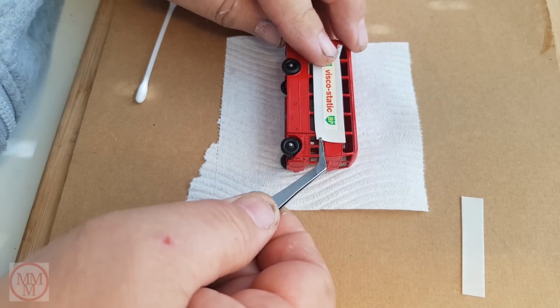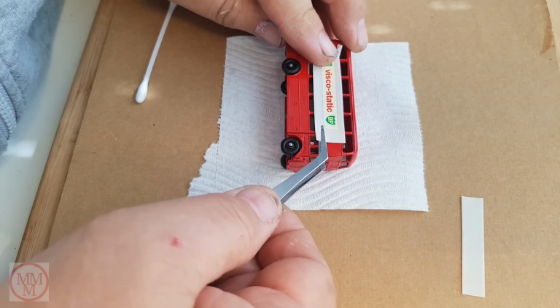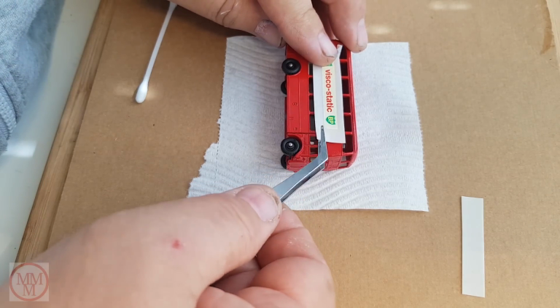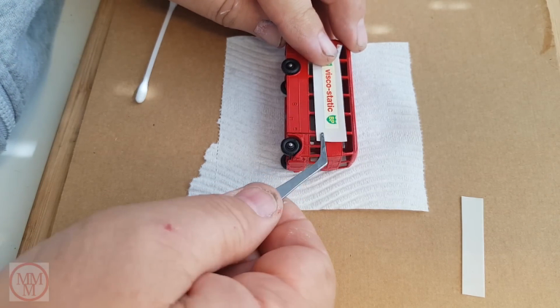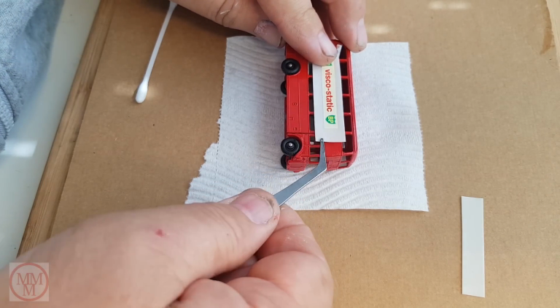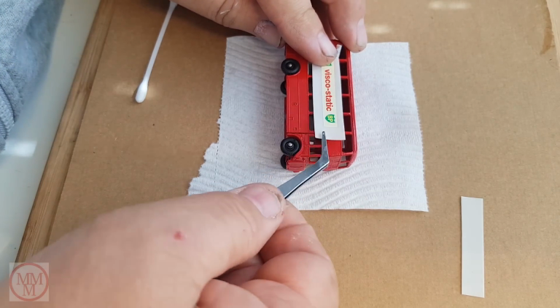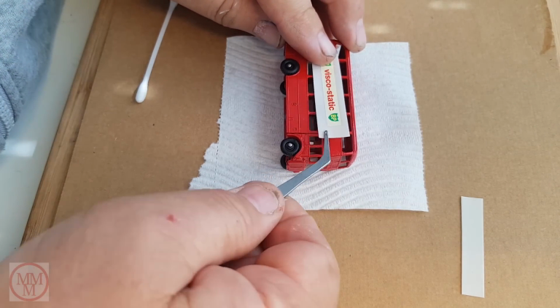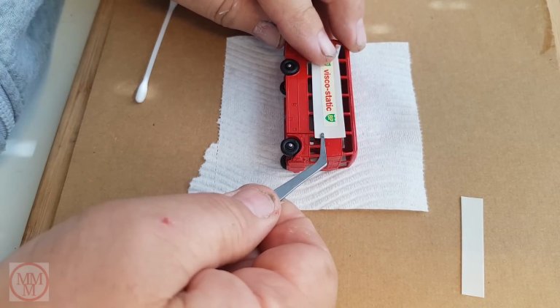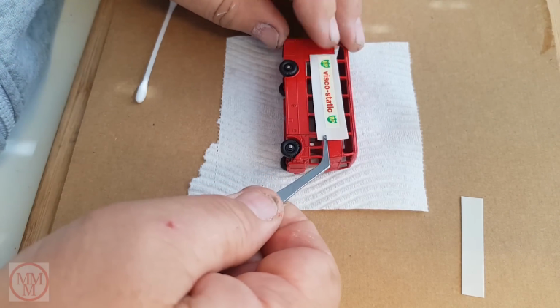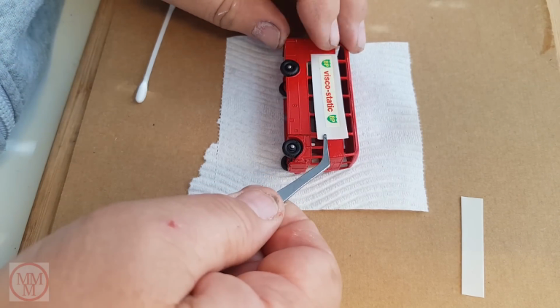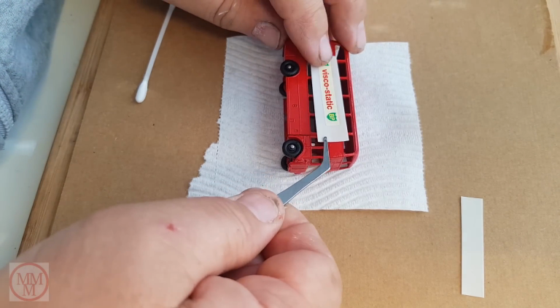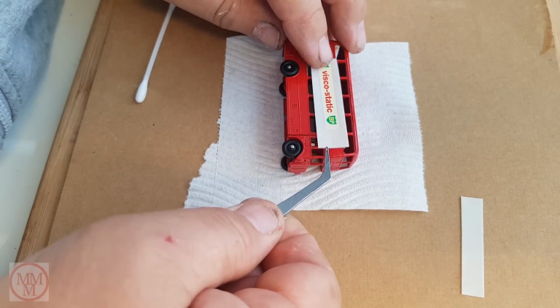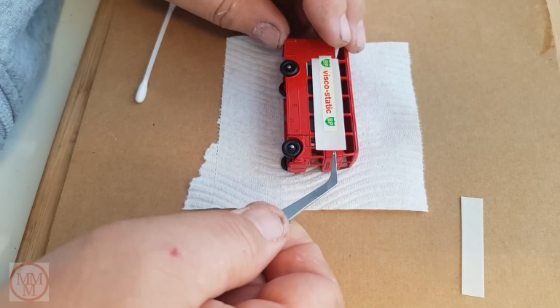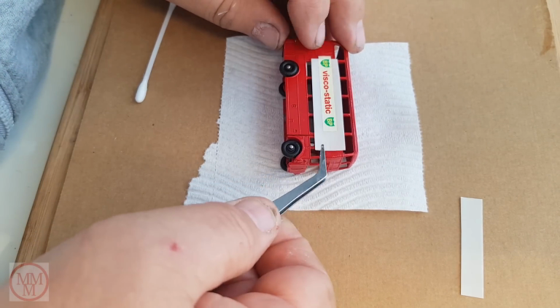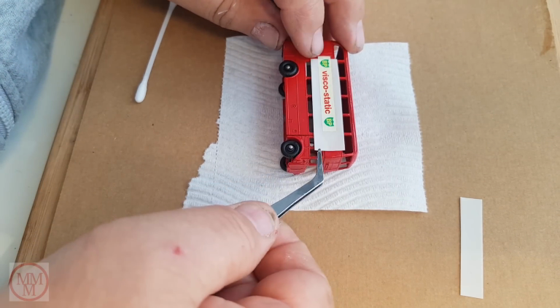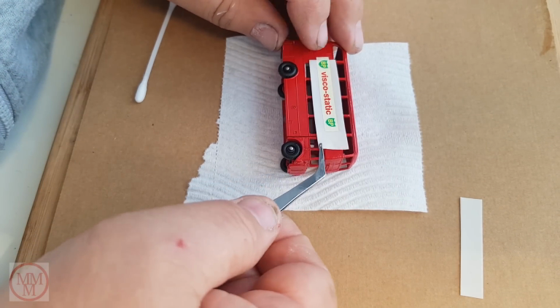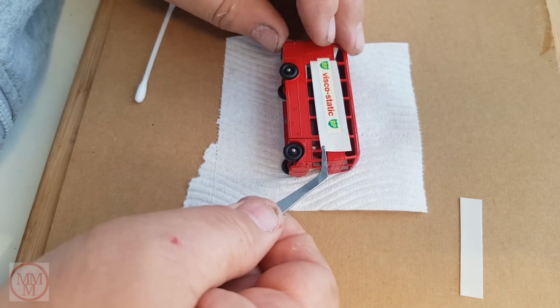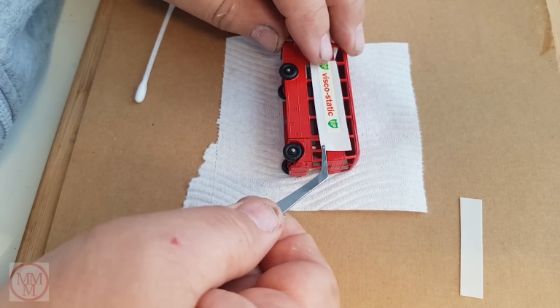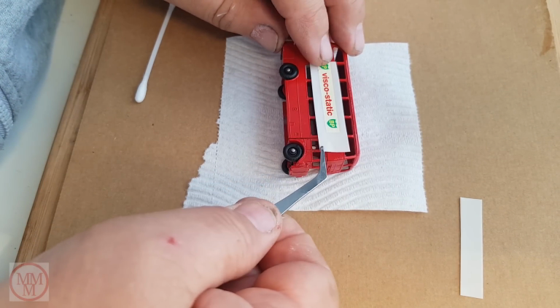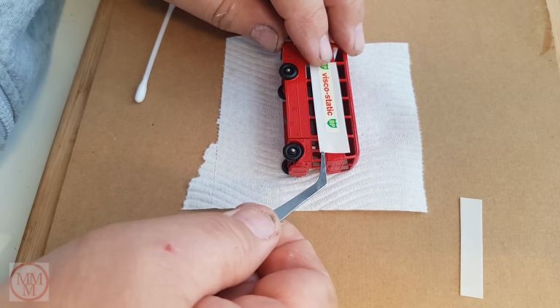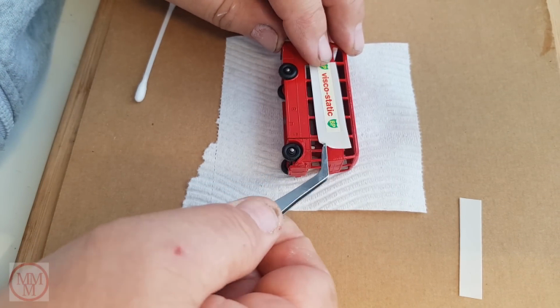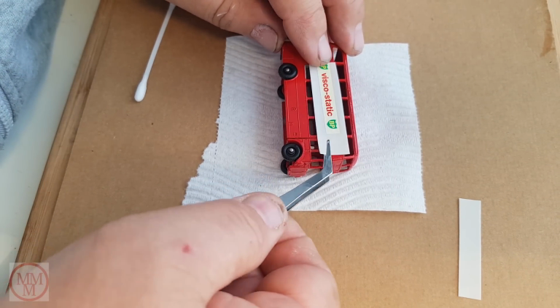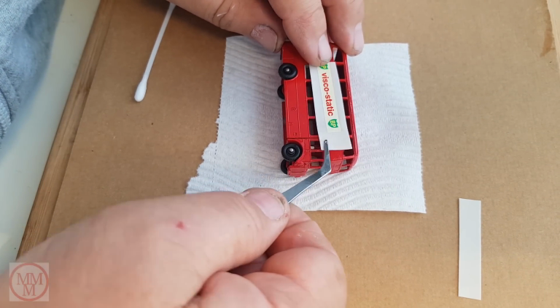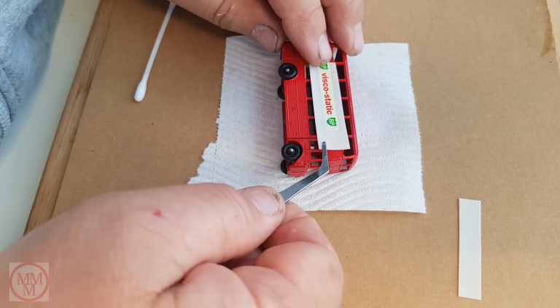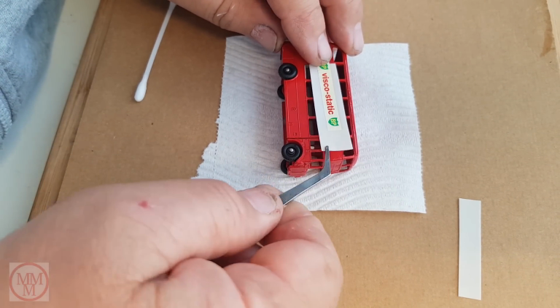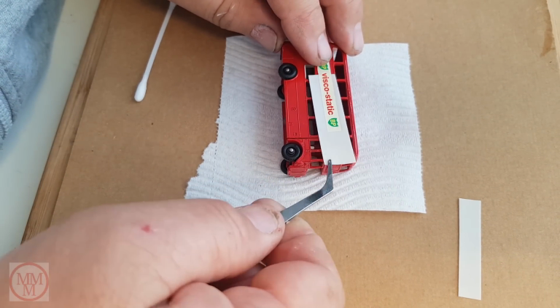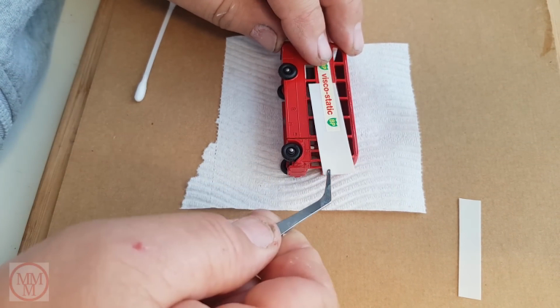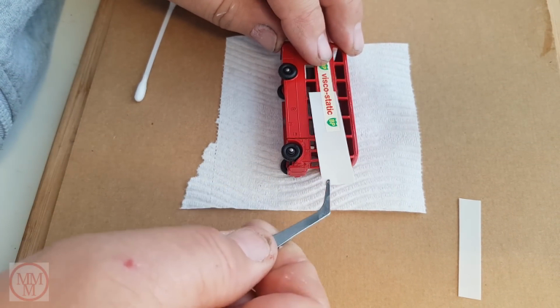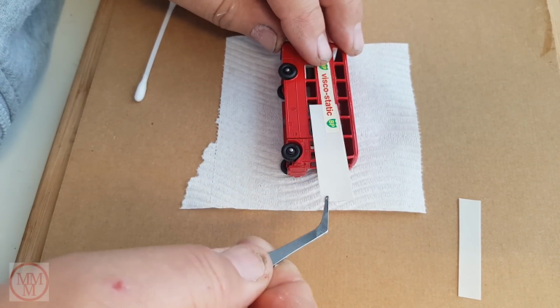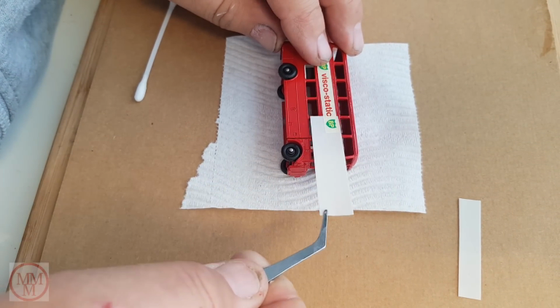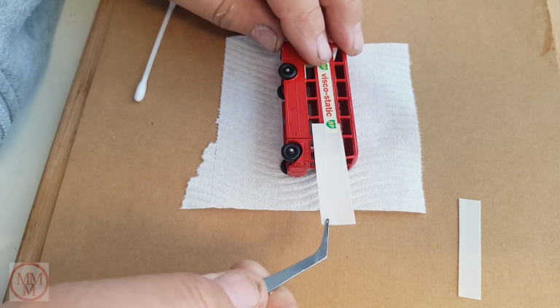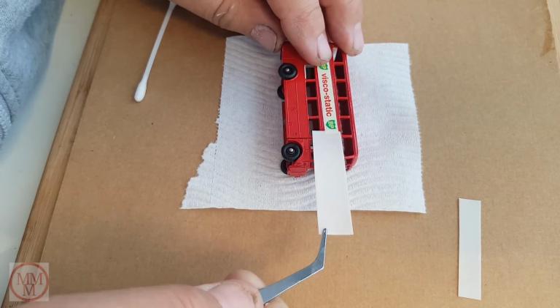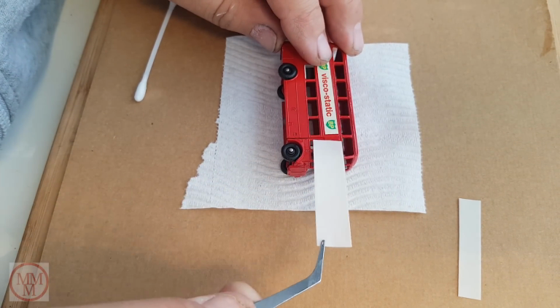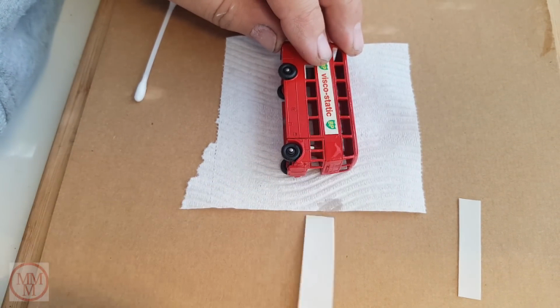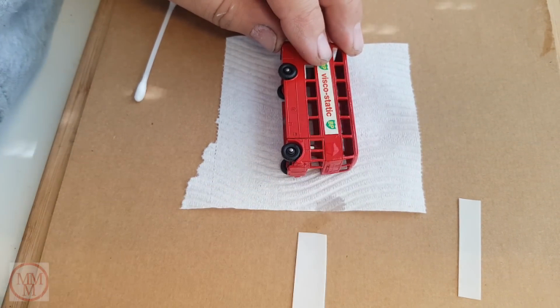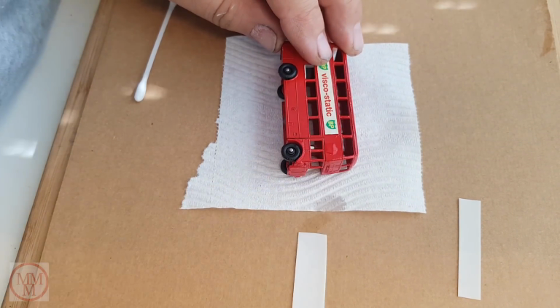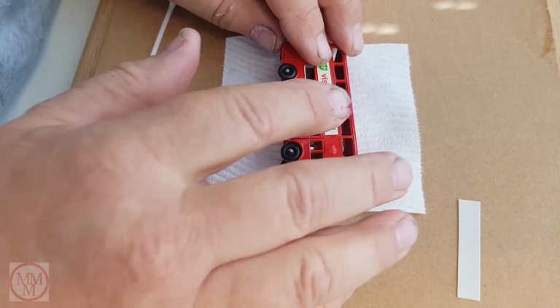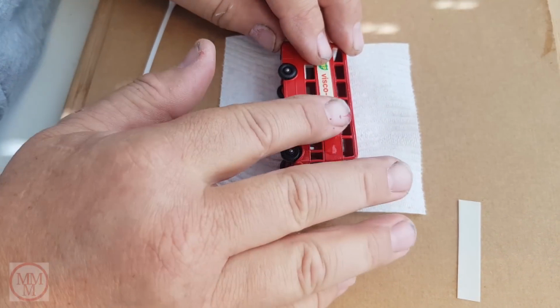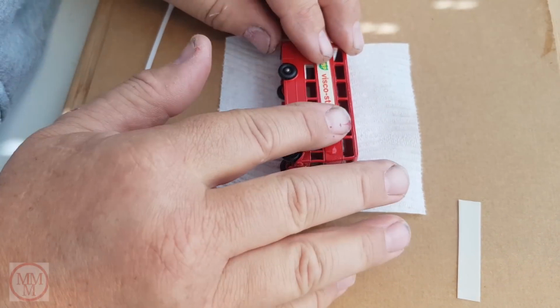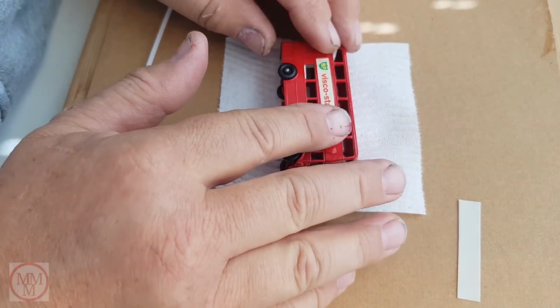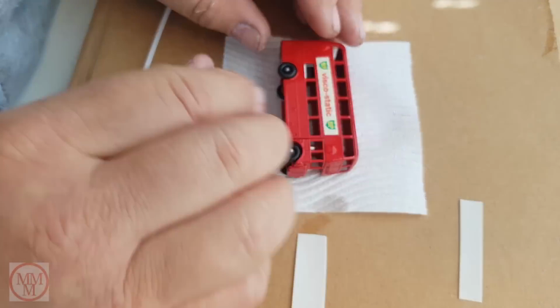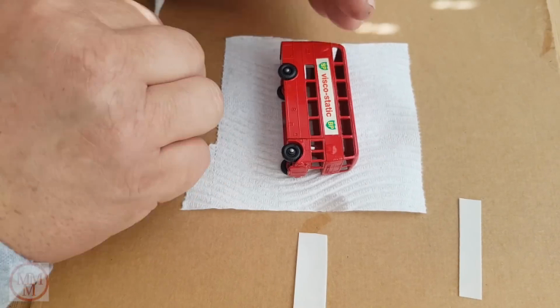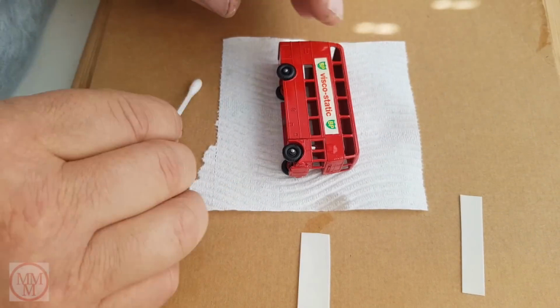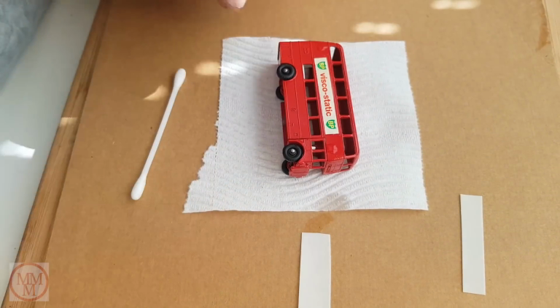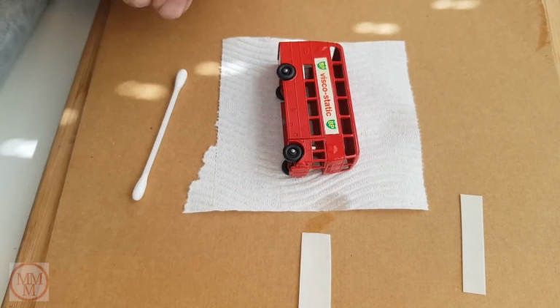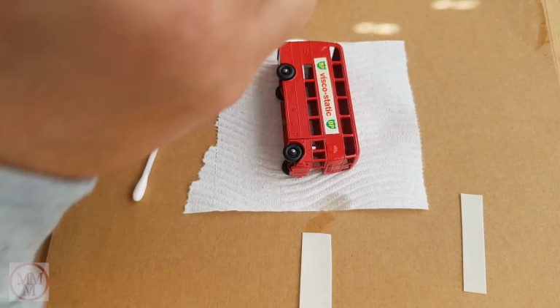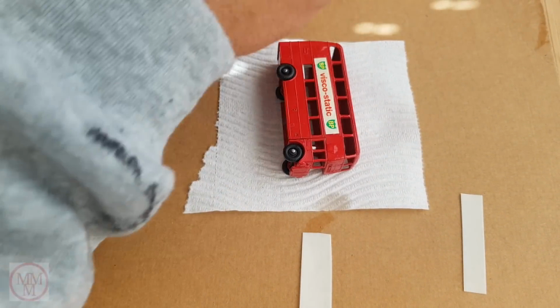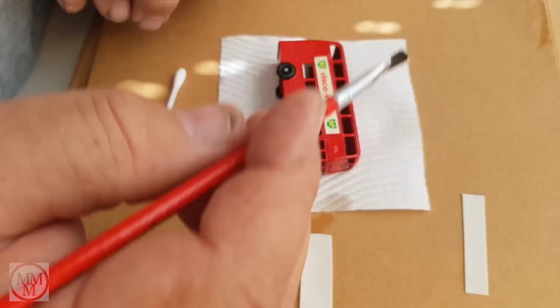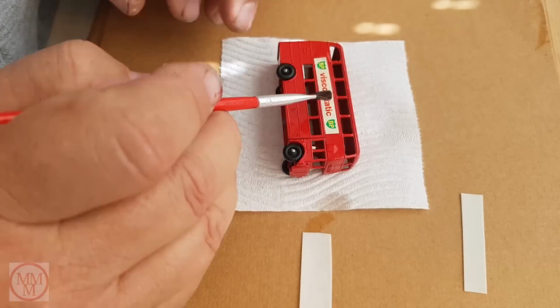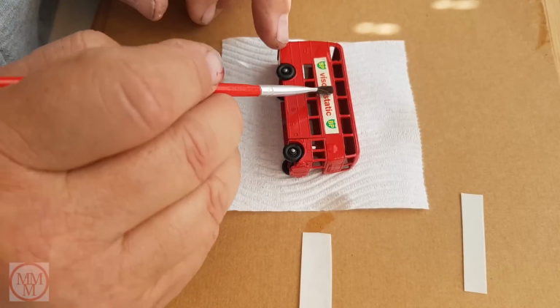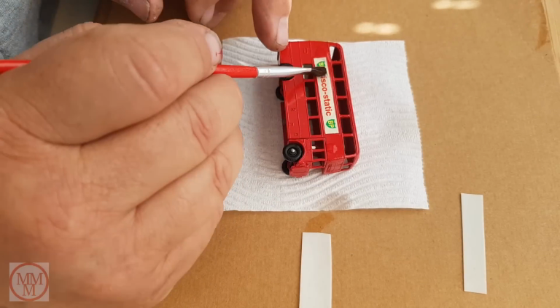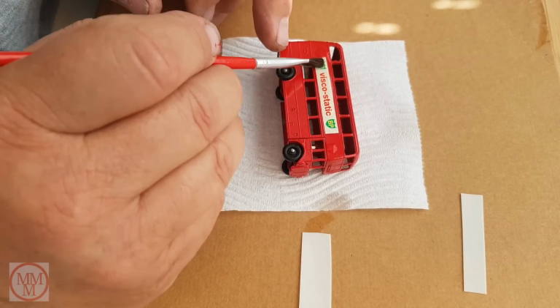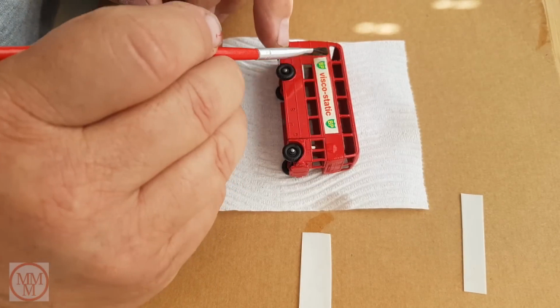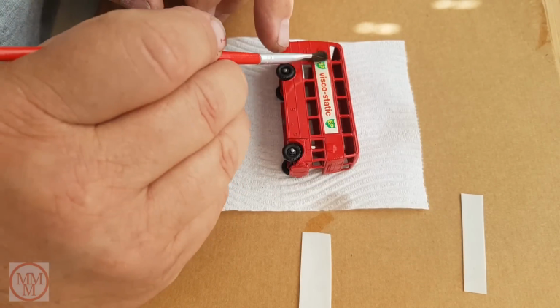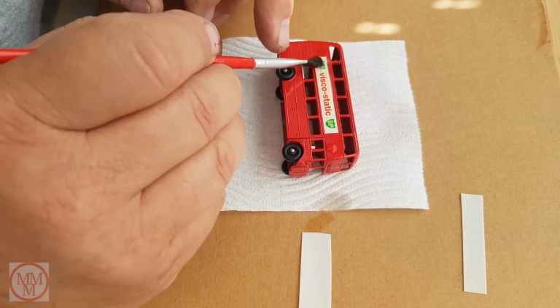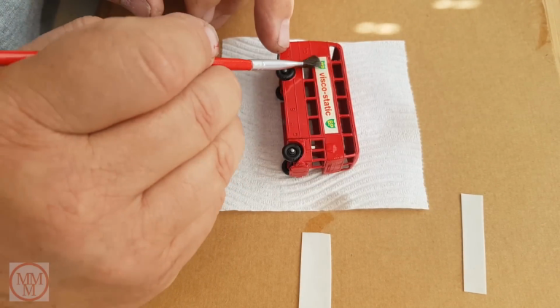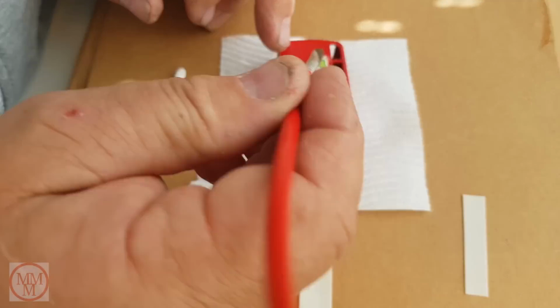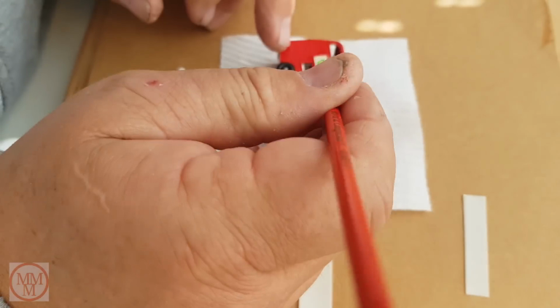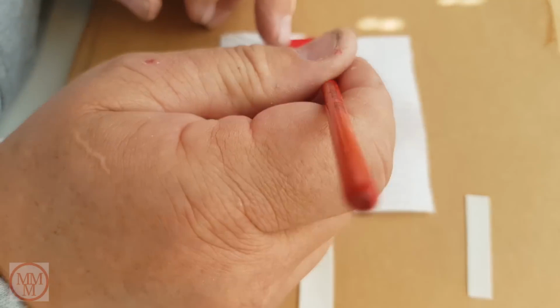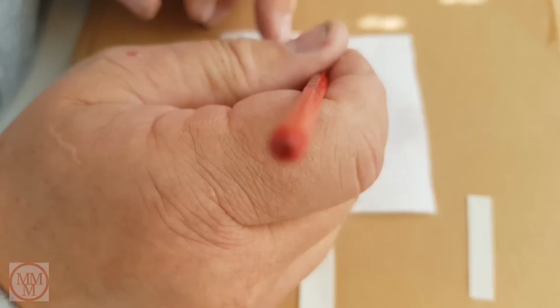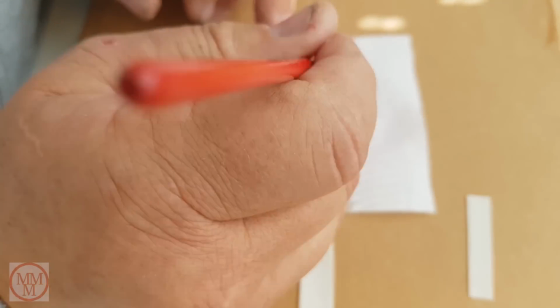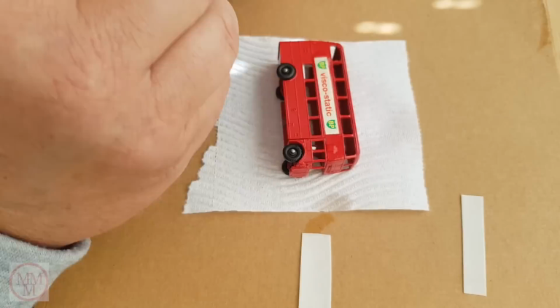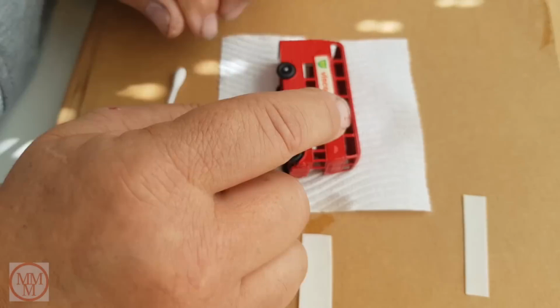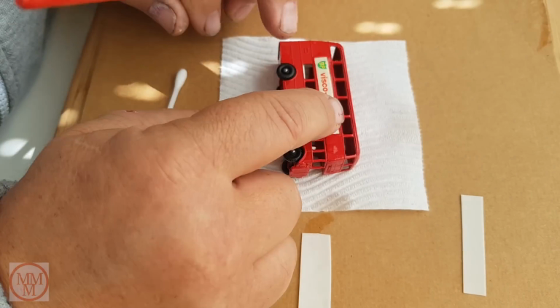Same sticker, same model — but the second one went on real quick. No problems at all.